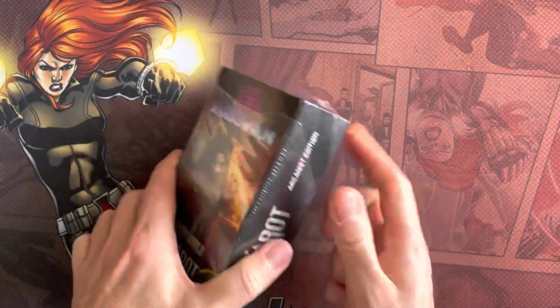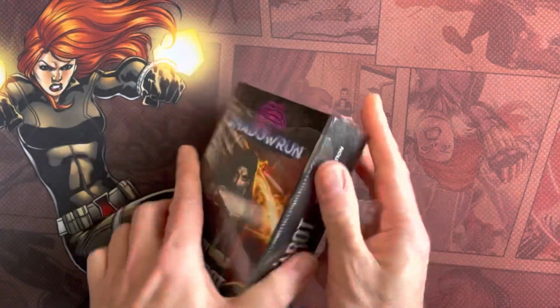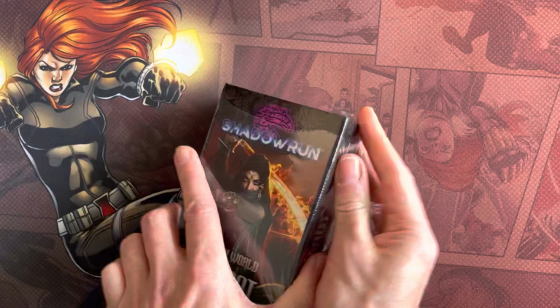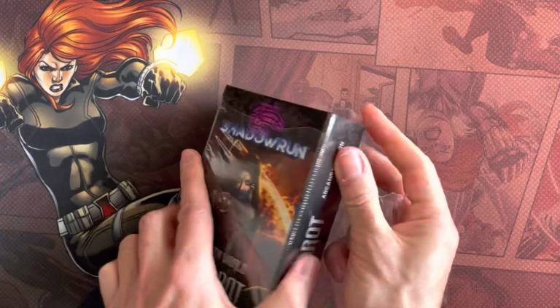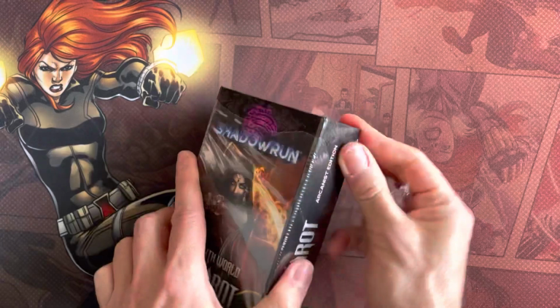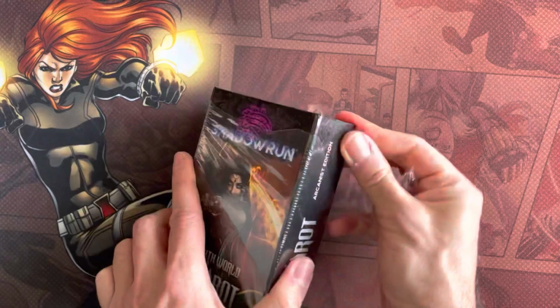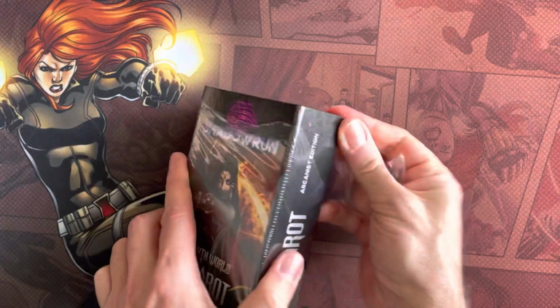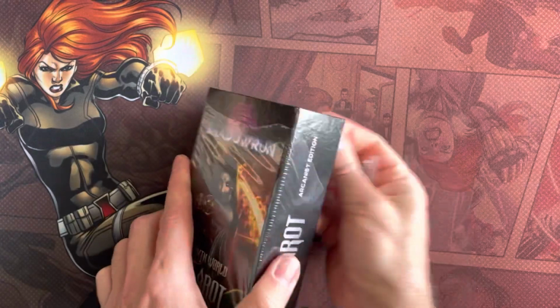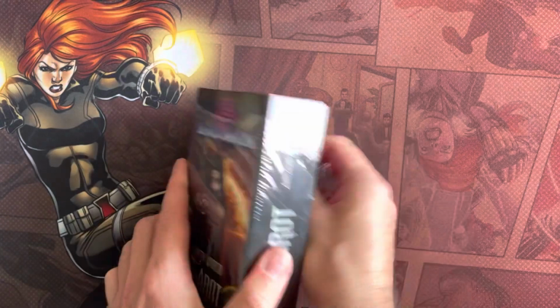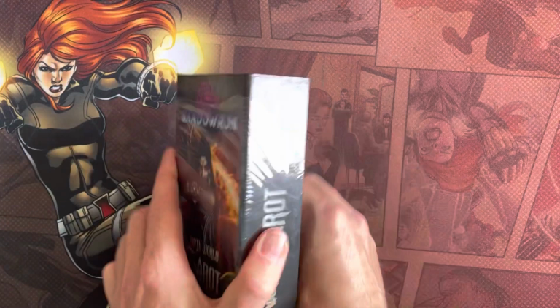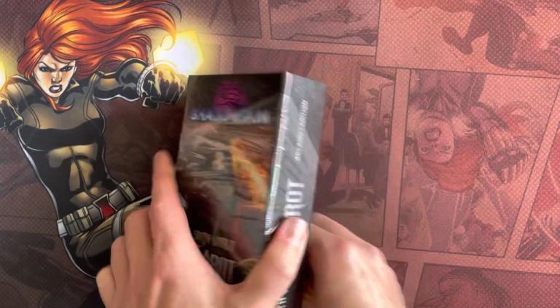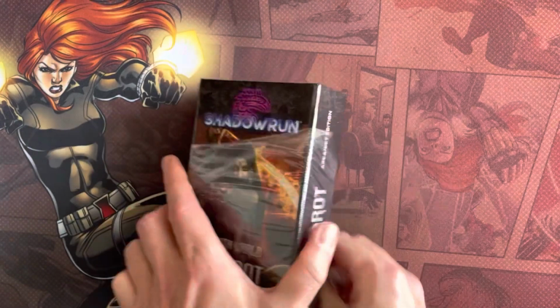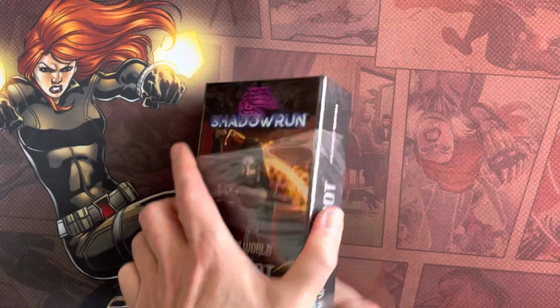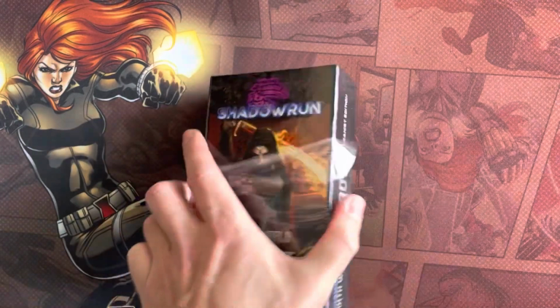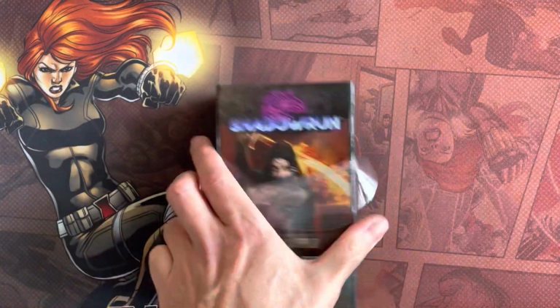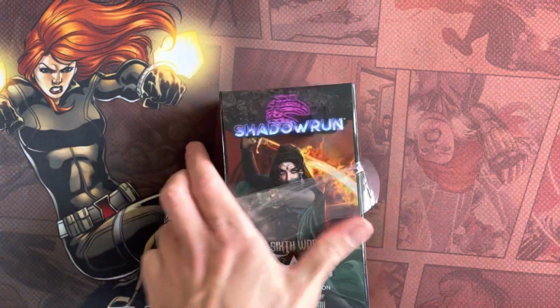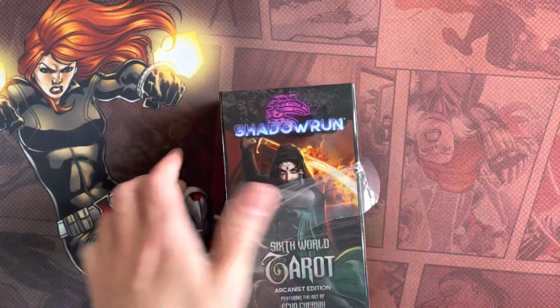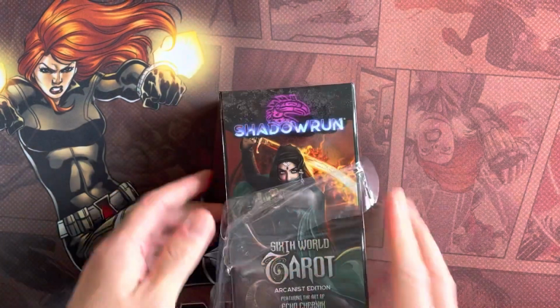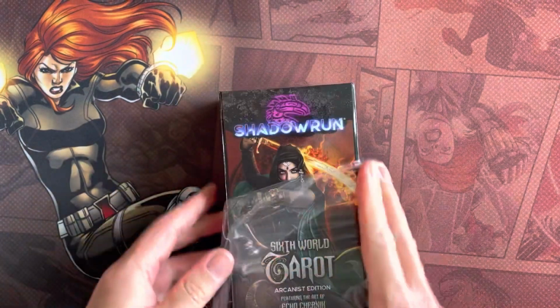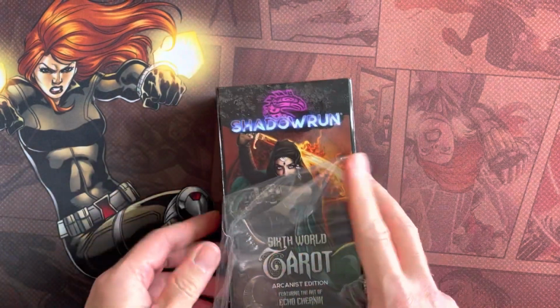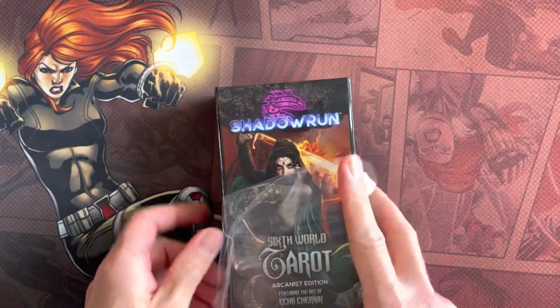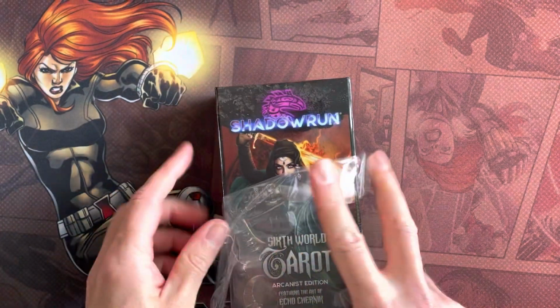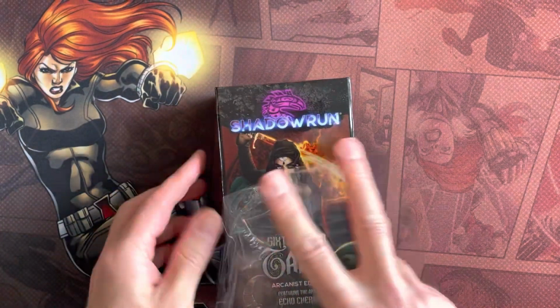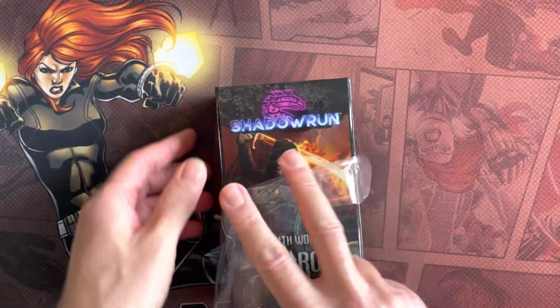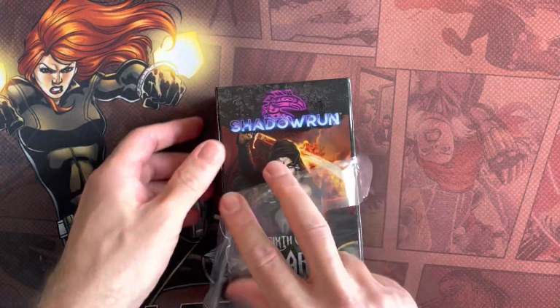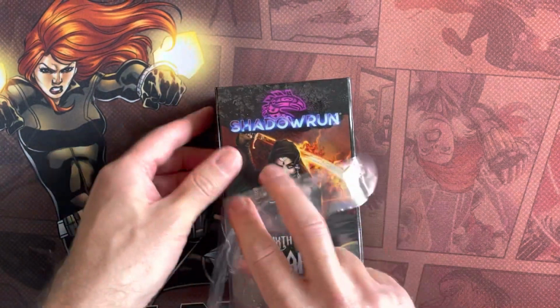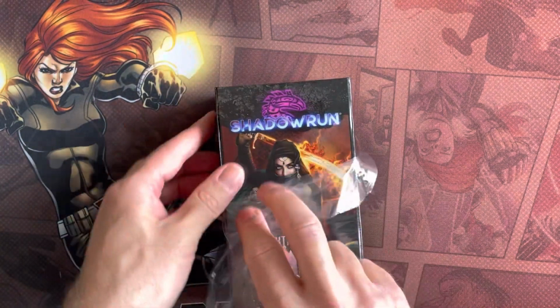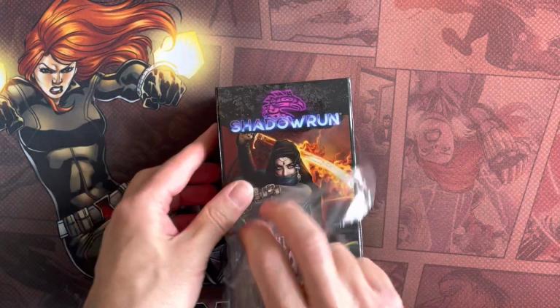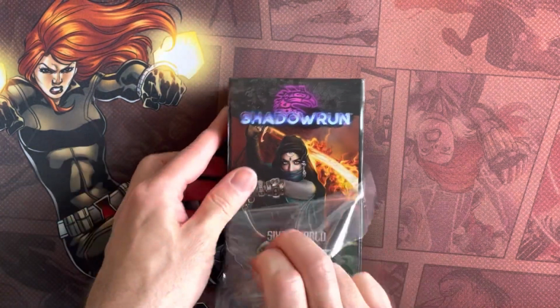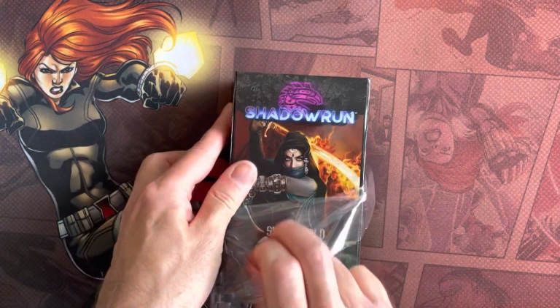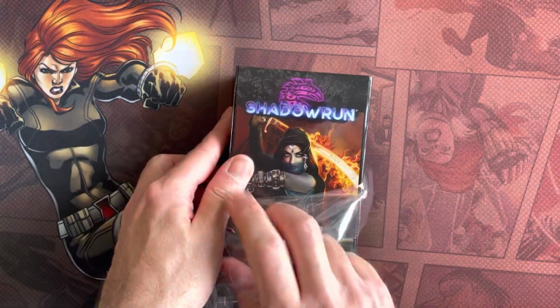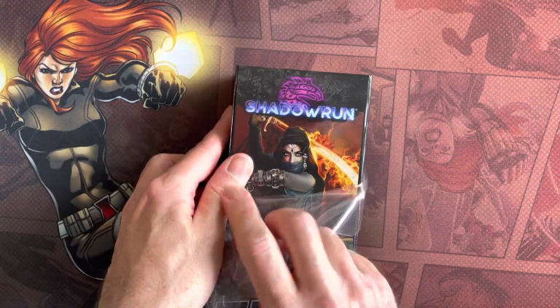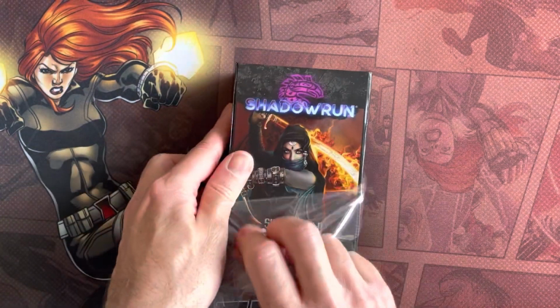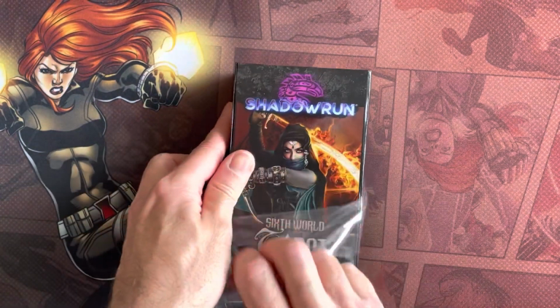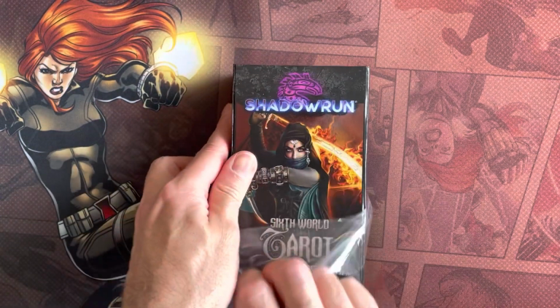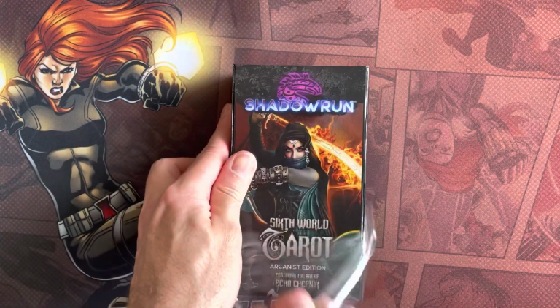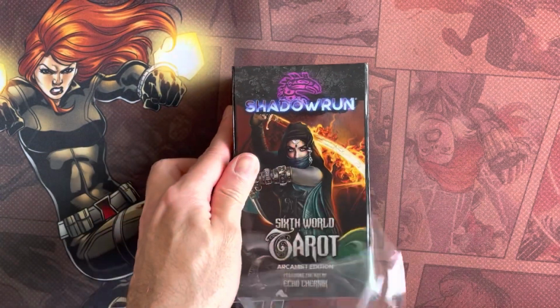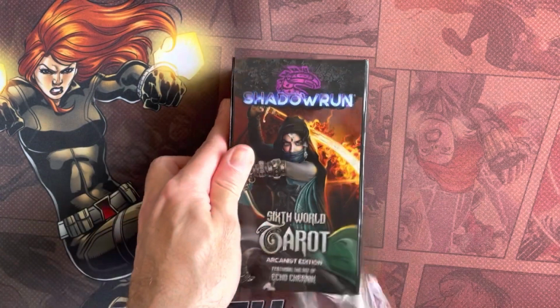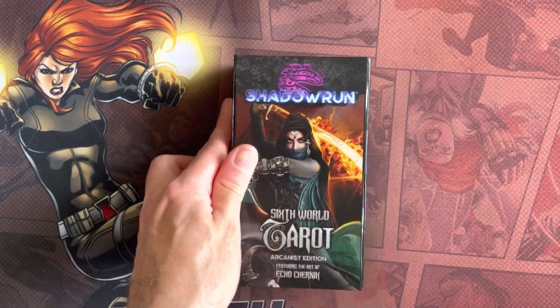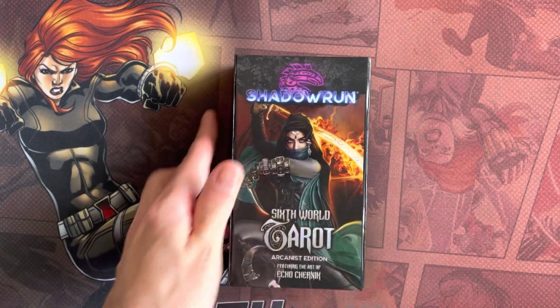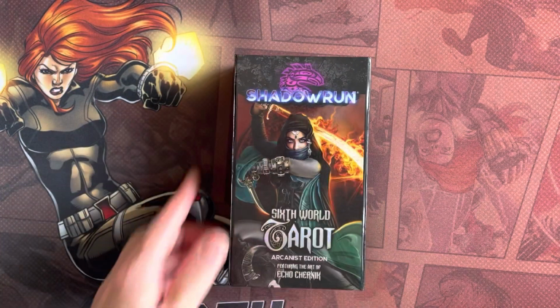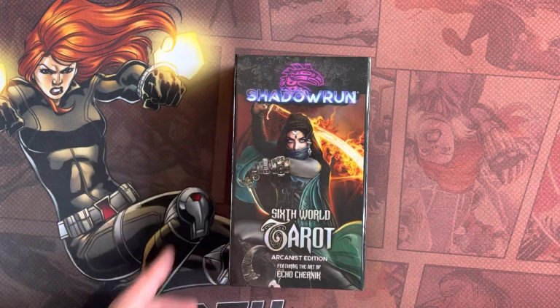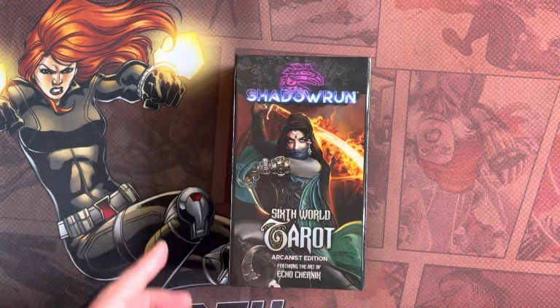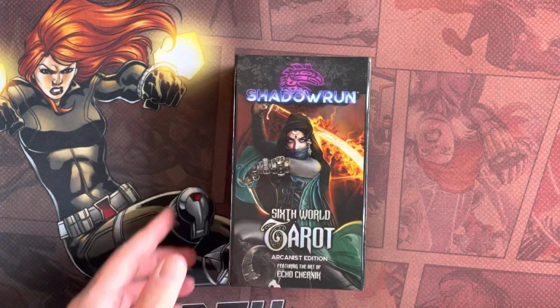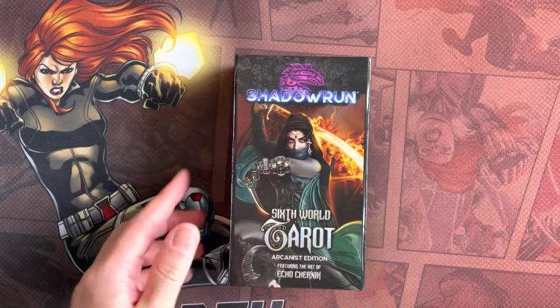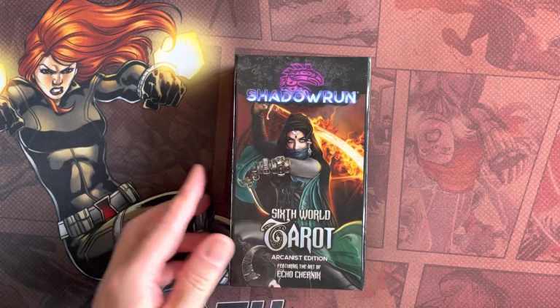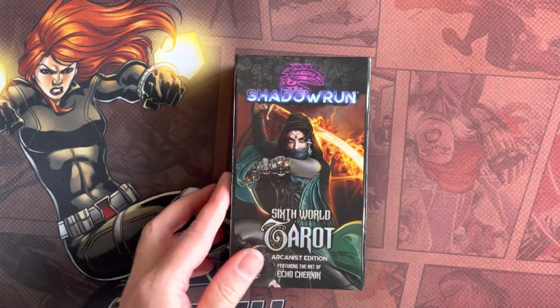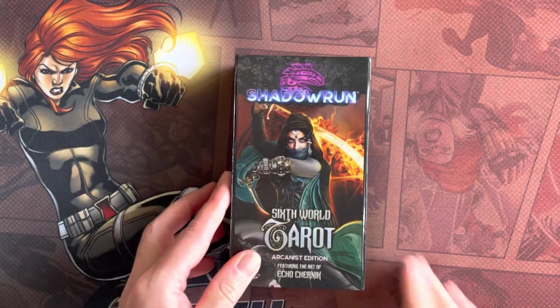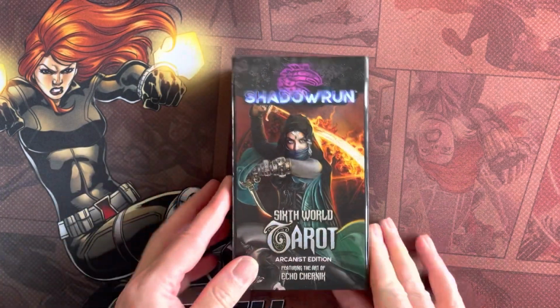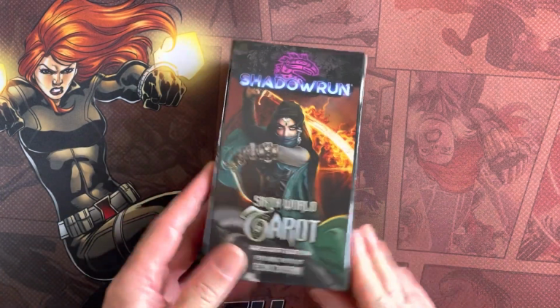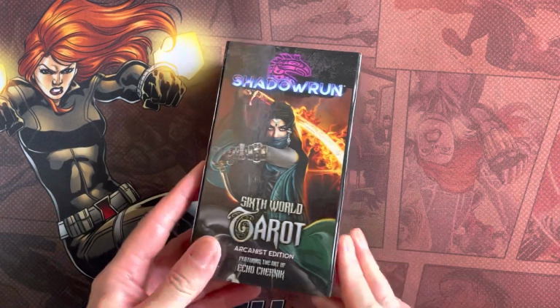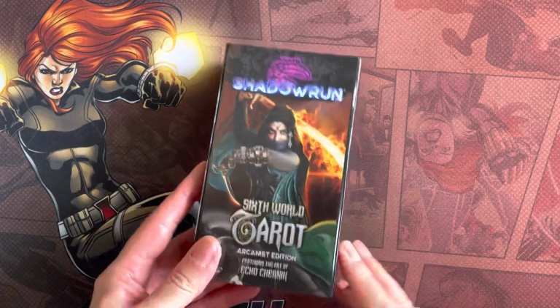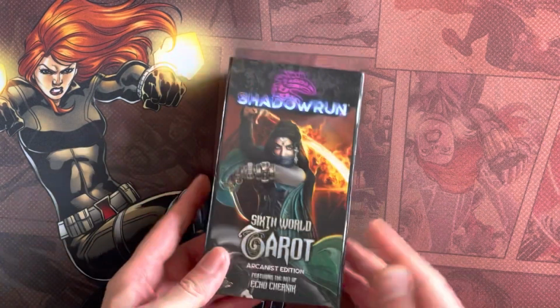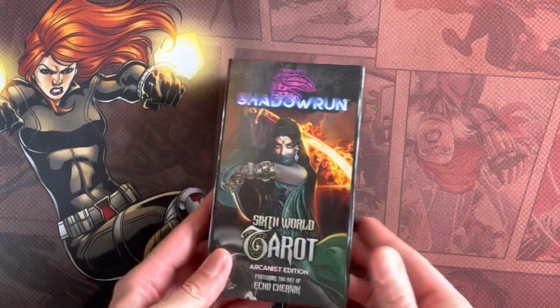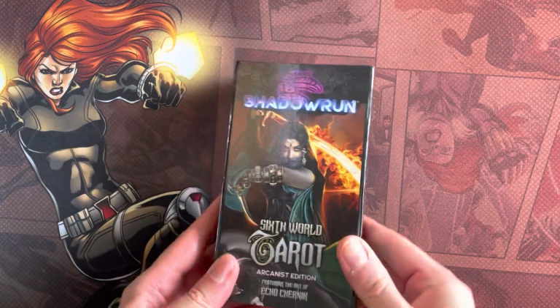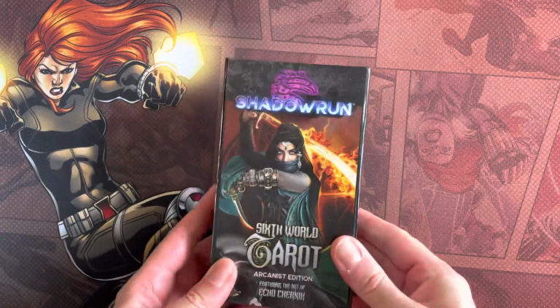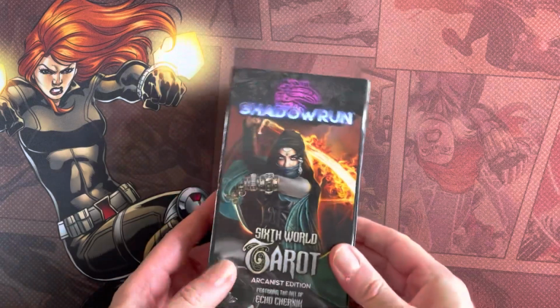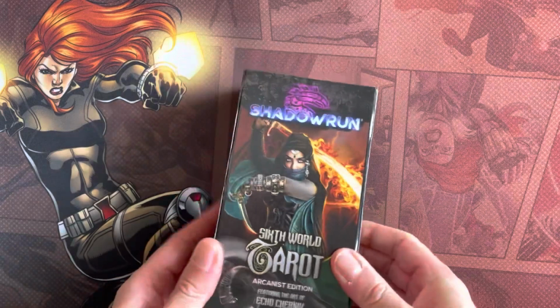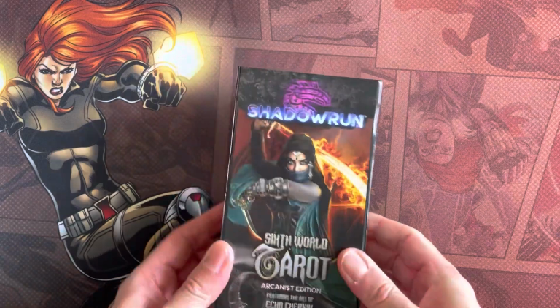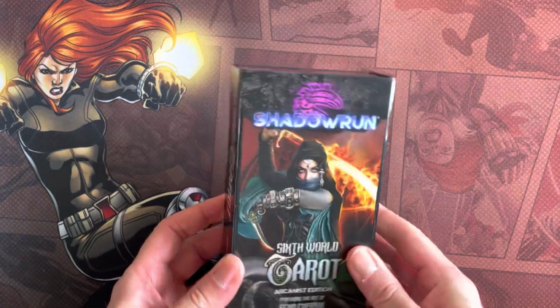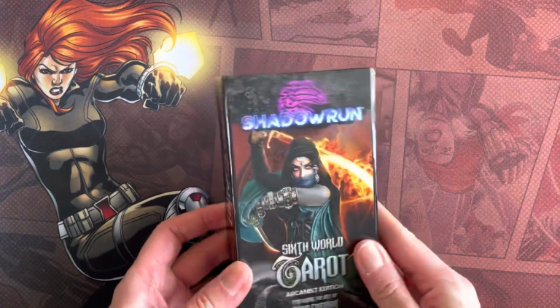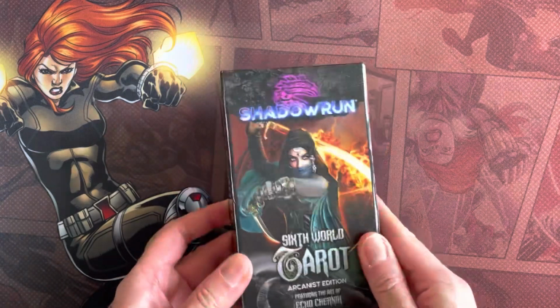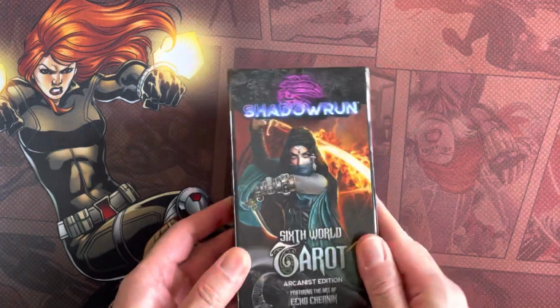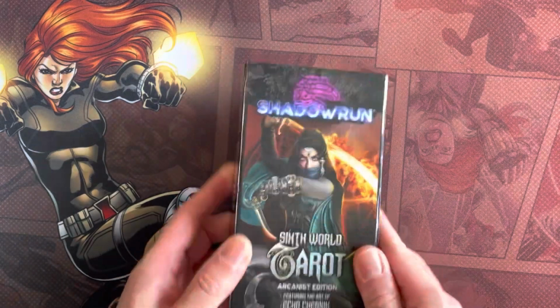These go with the Shadowrun role-playing game, I do believe, and they can be used in different places.